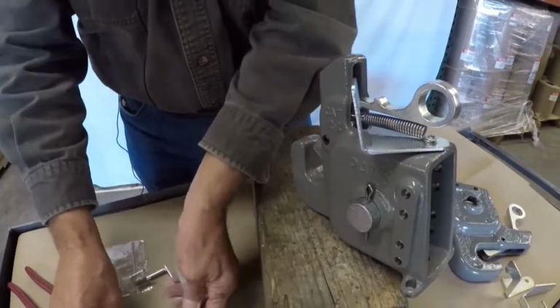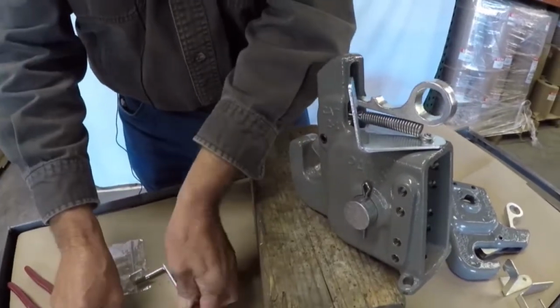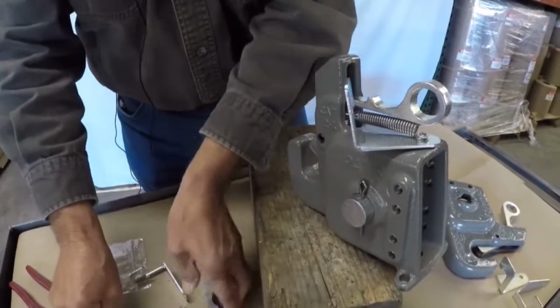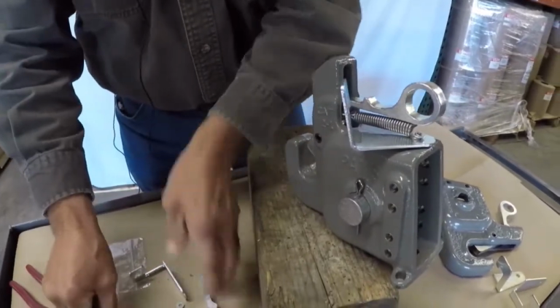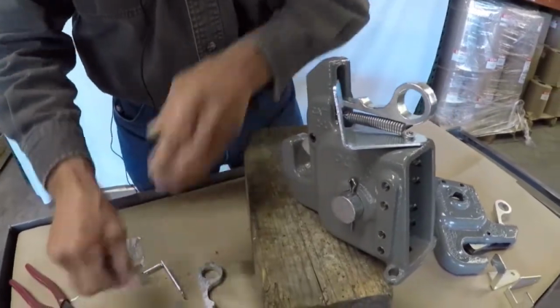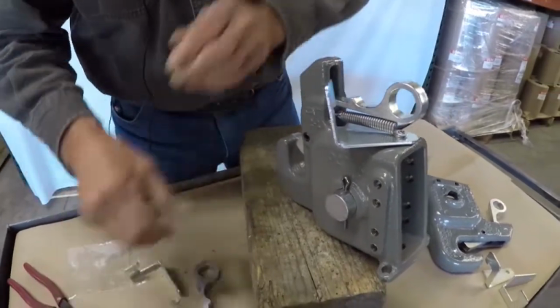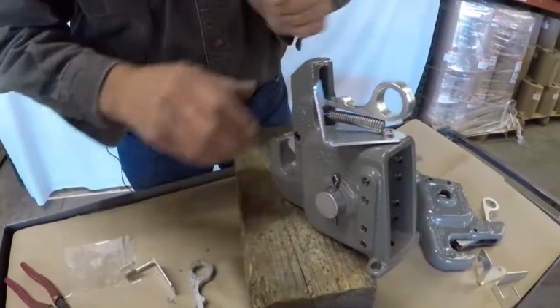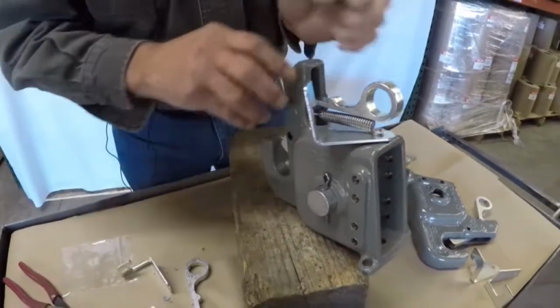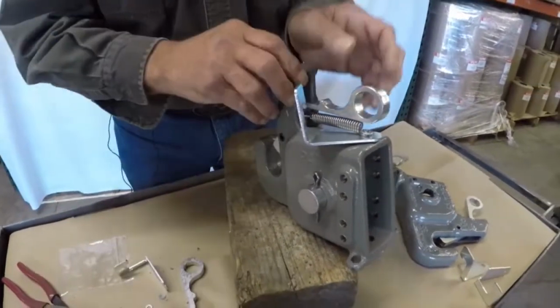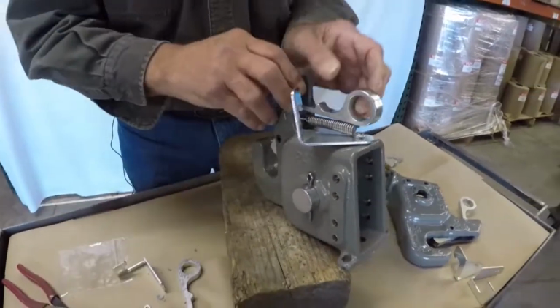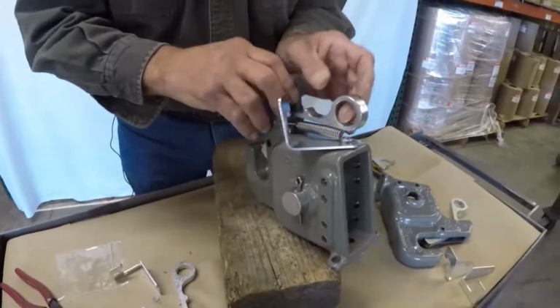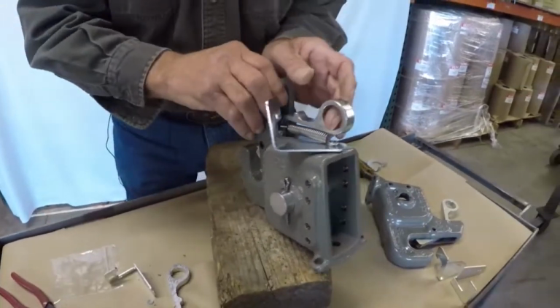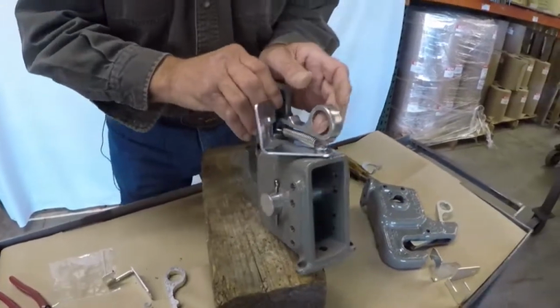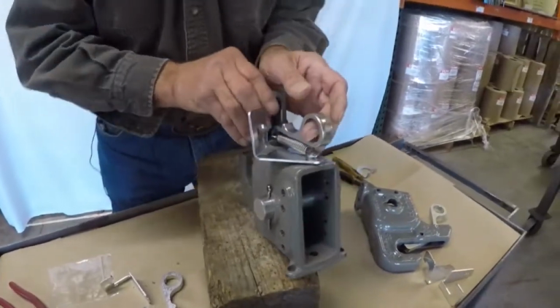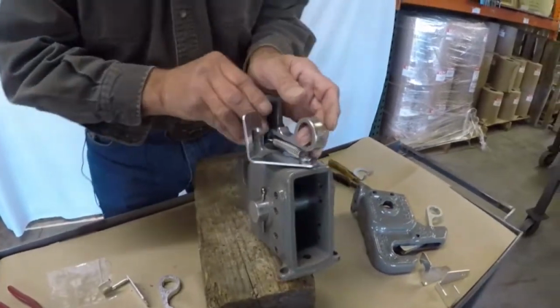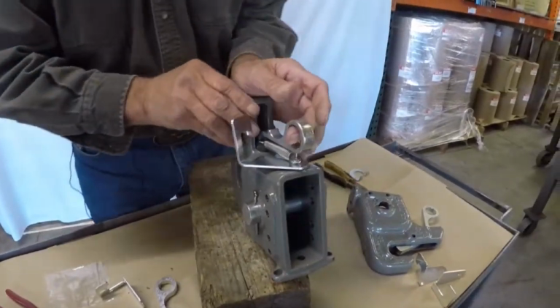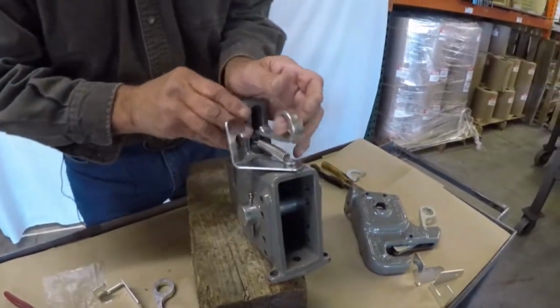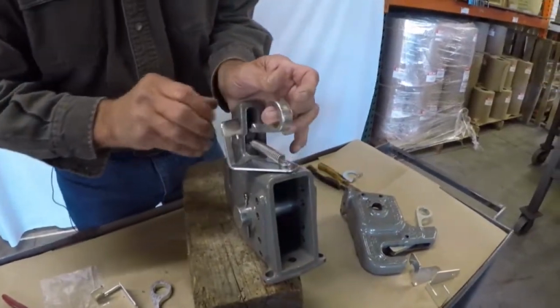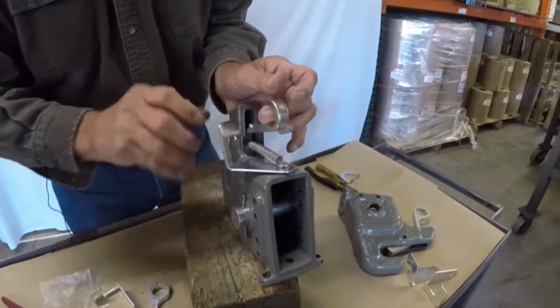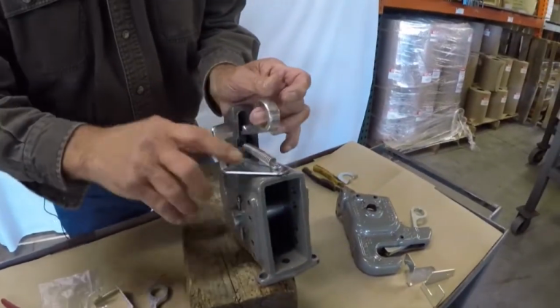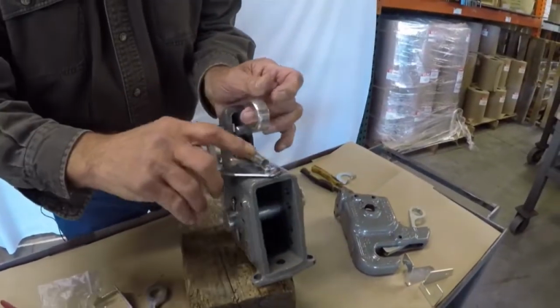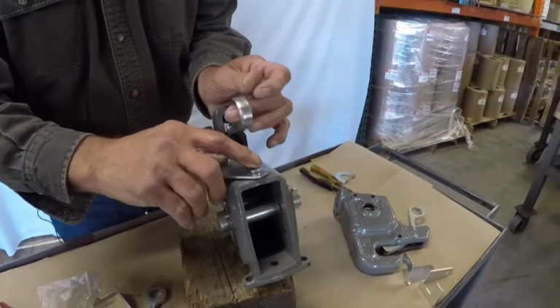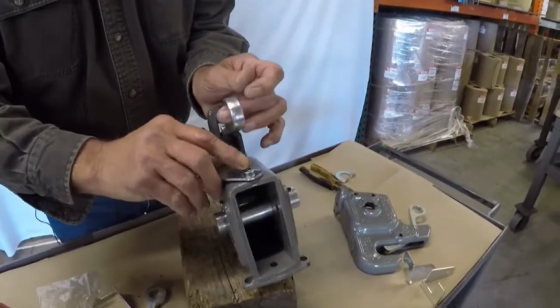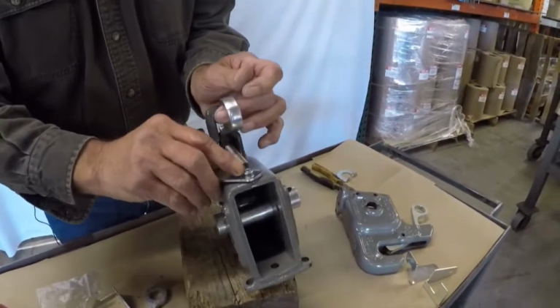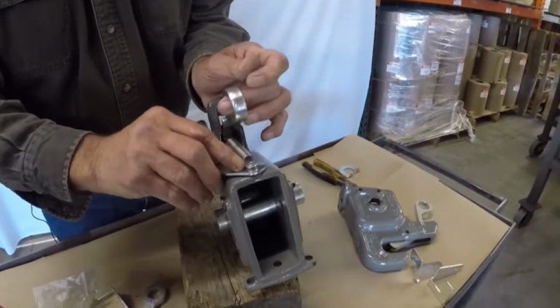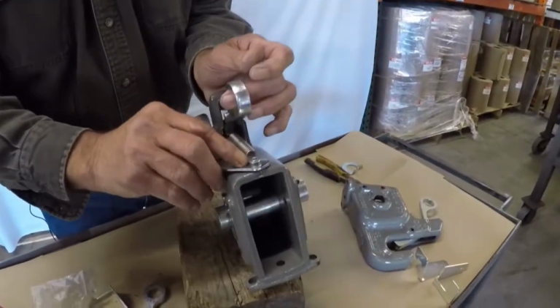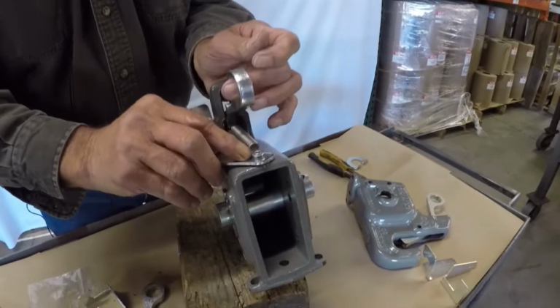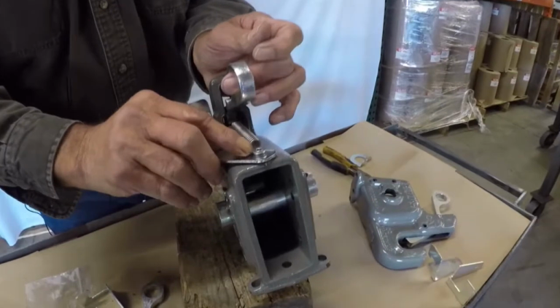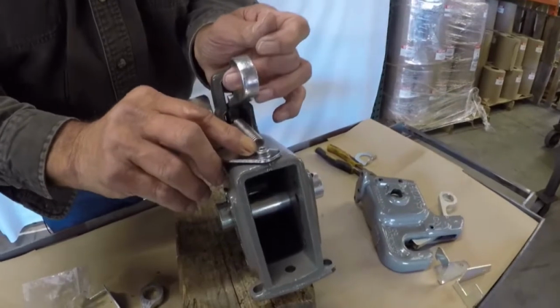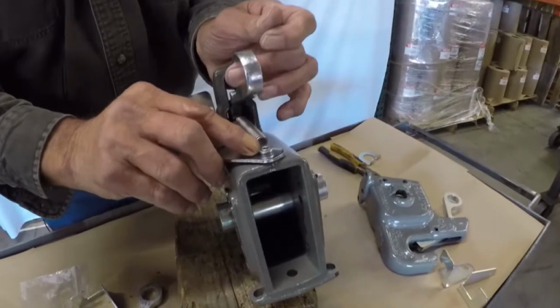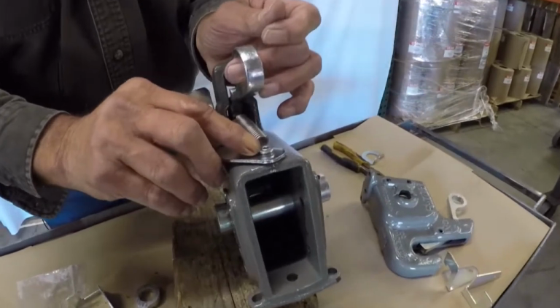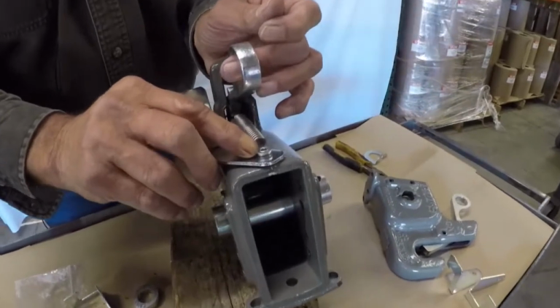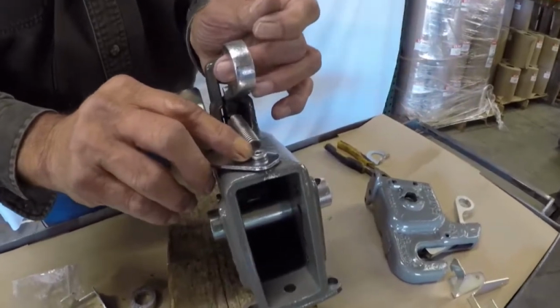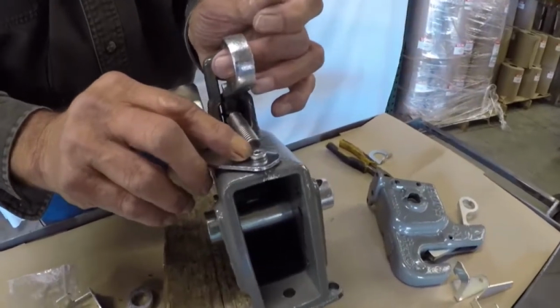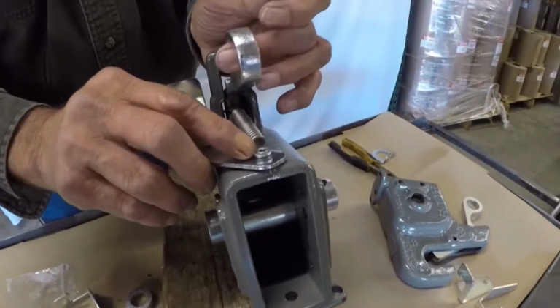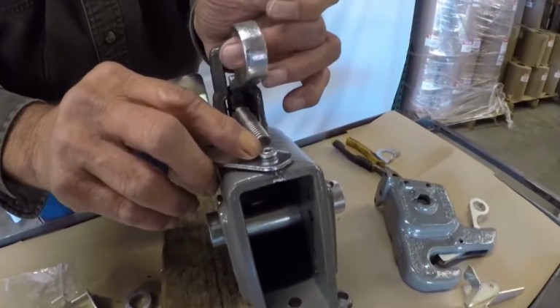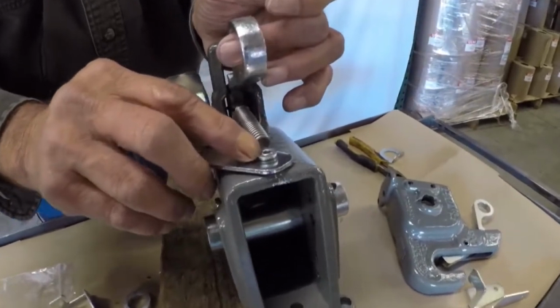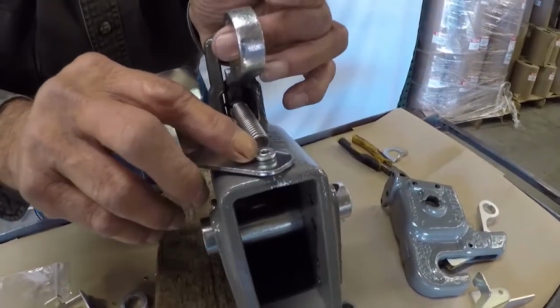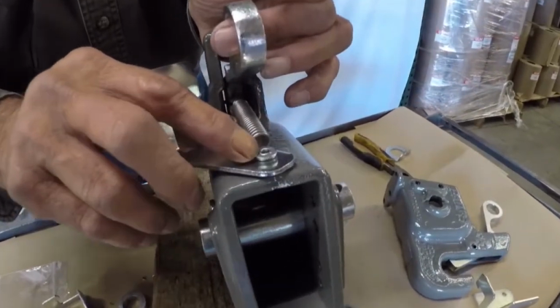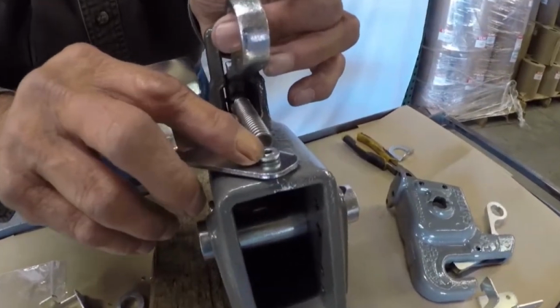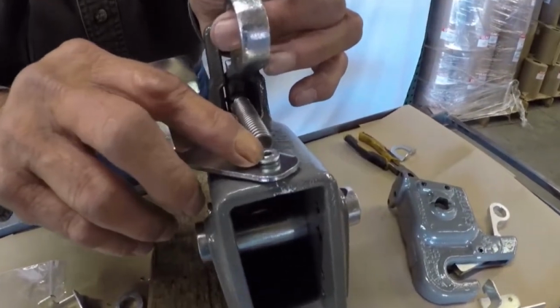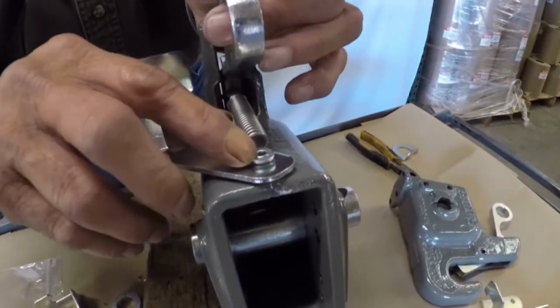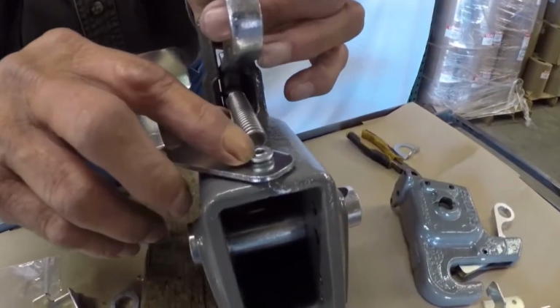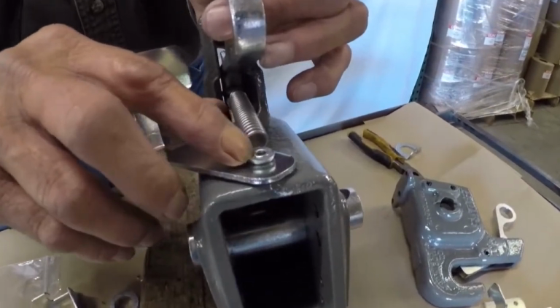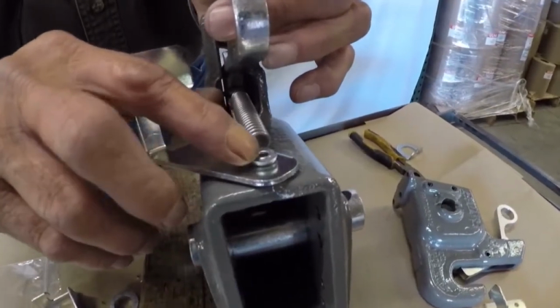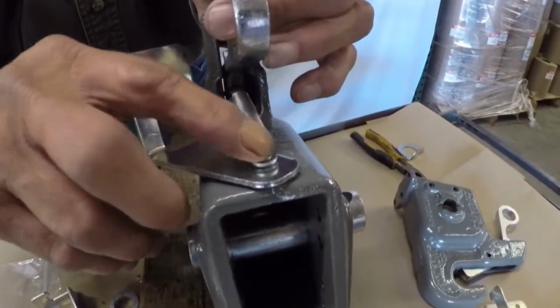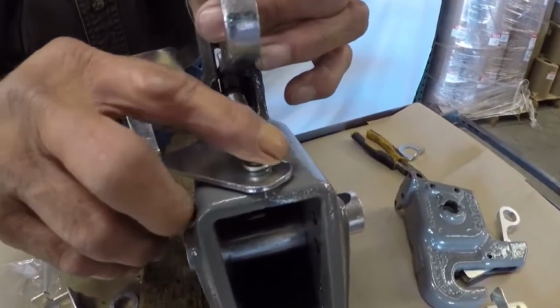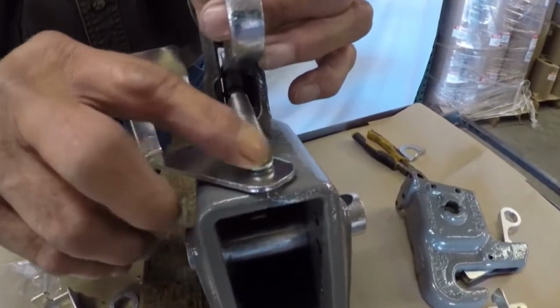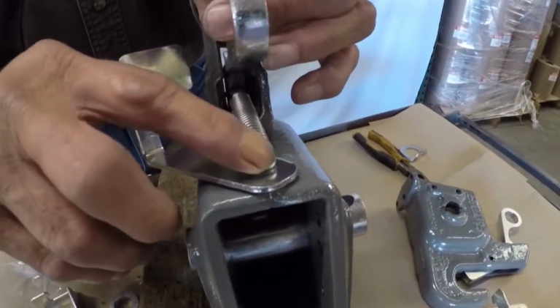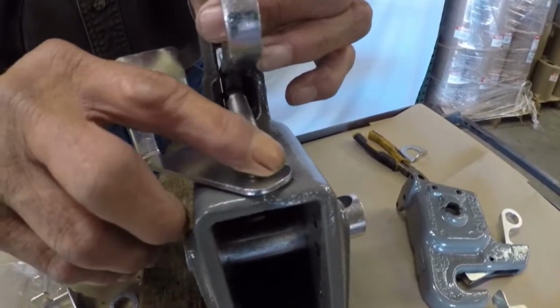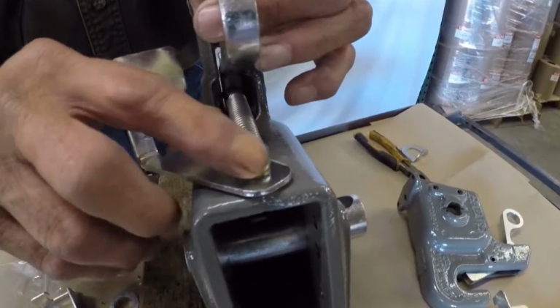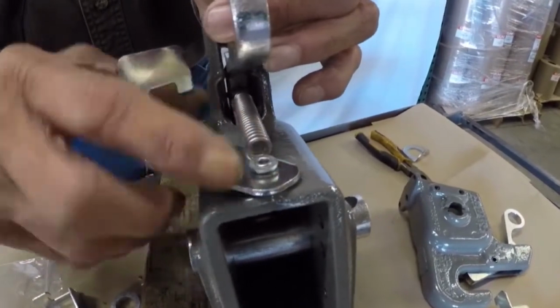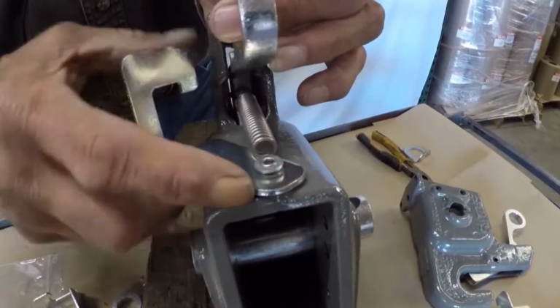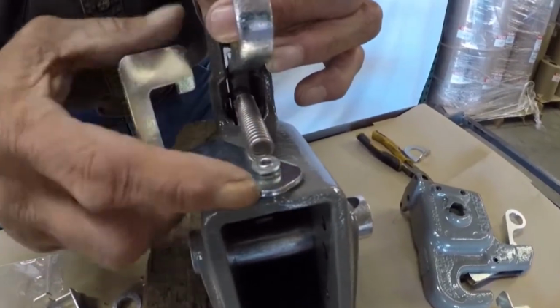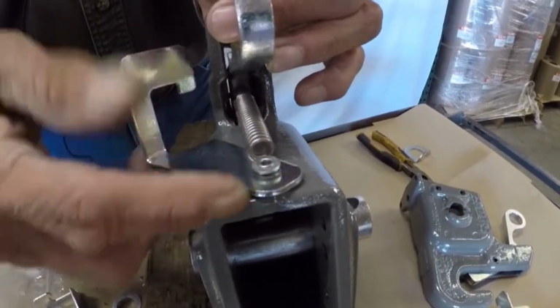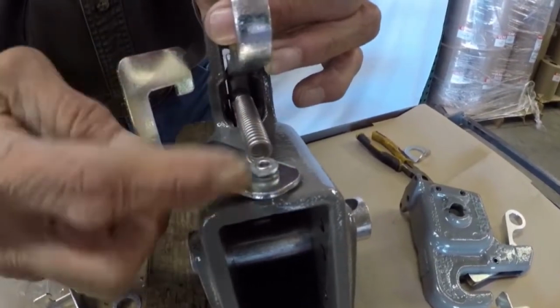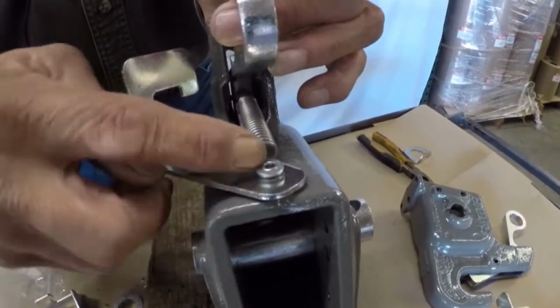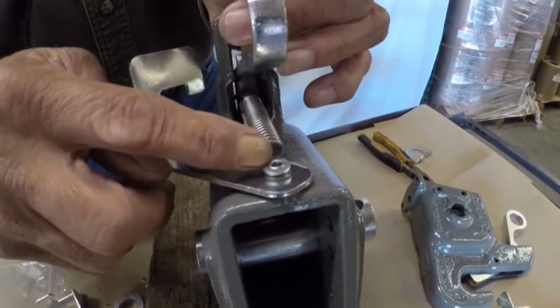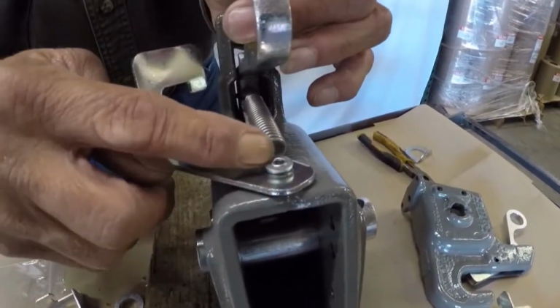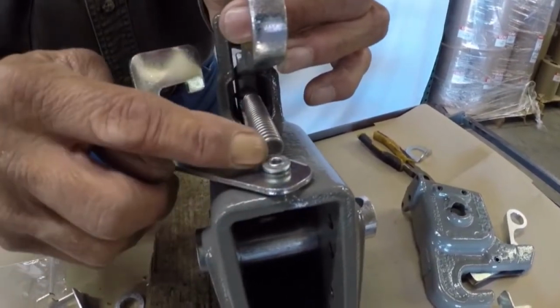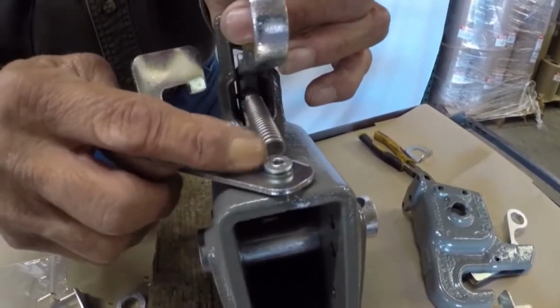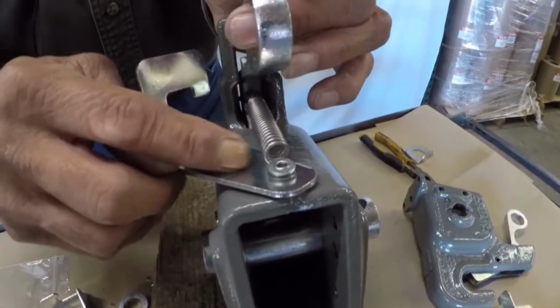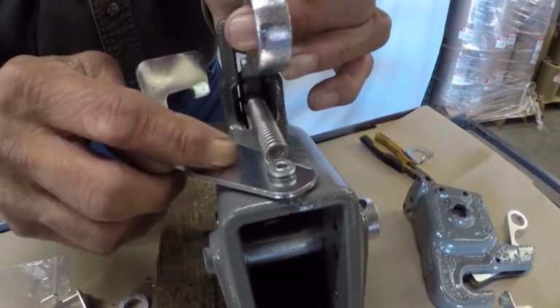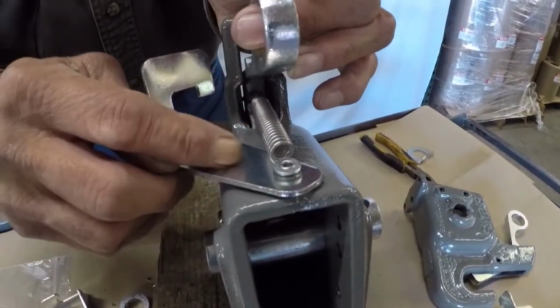In order to get started, you will have to drill, grind, or file this off in order to get this rivet out.